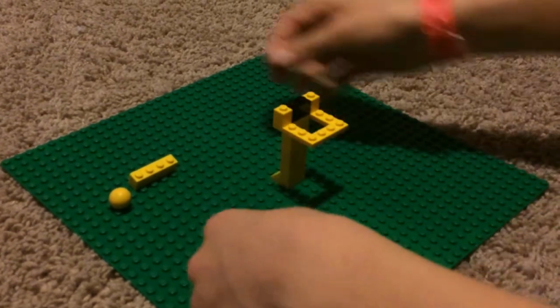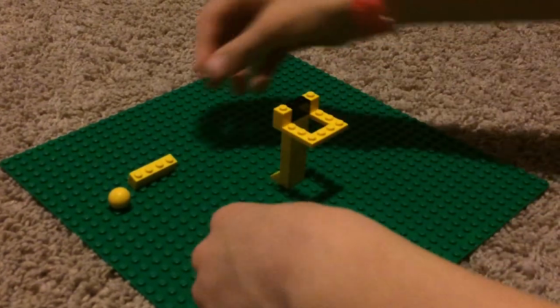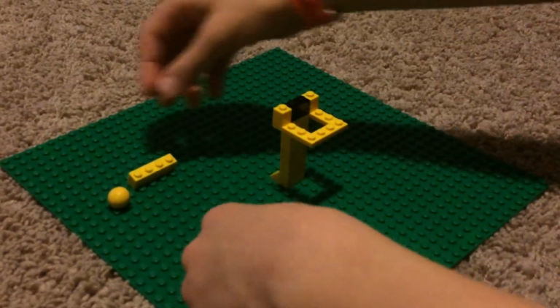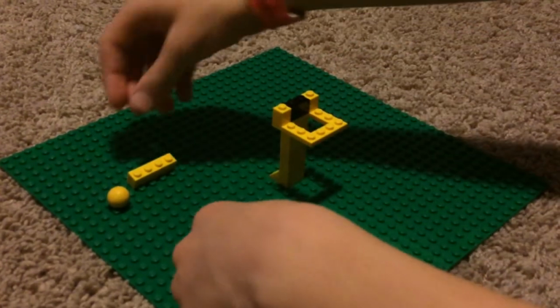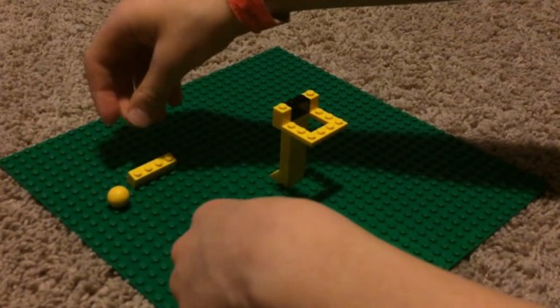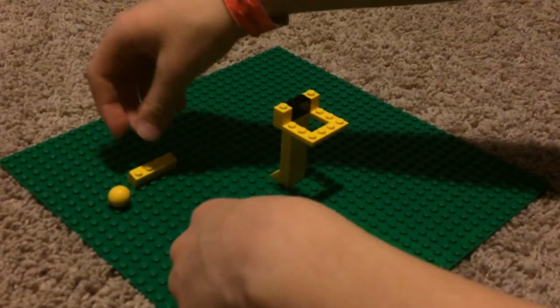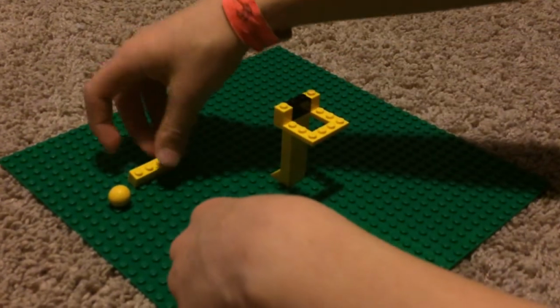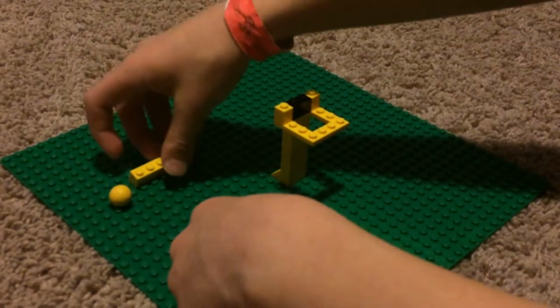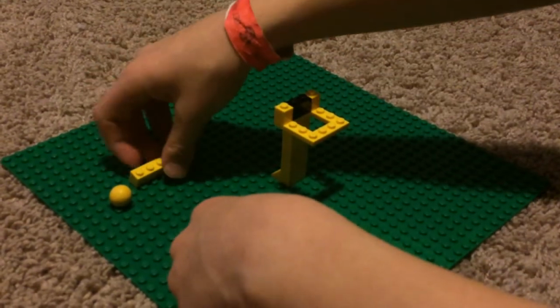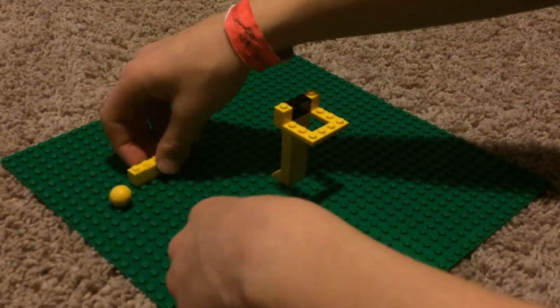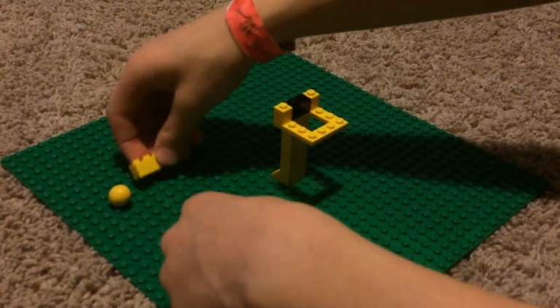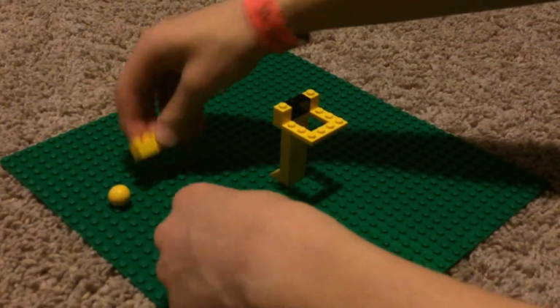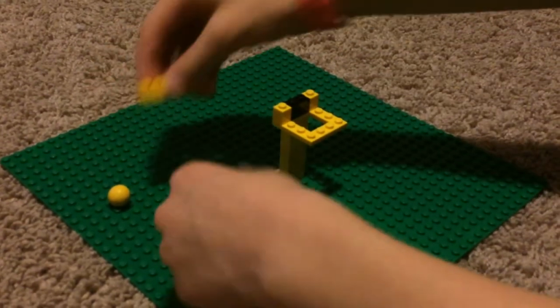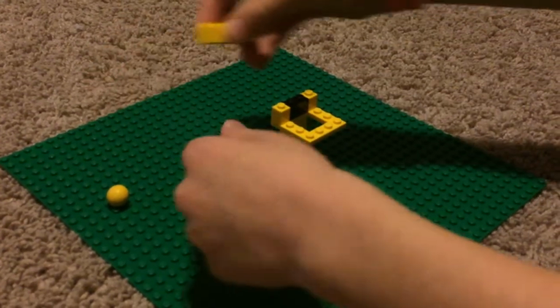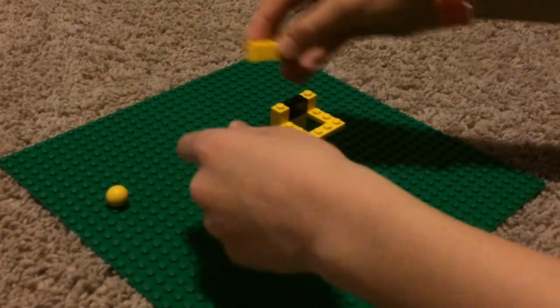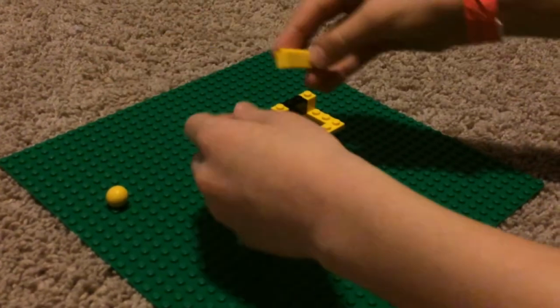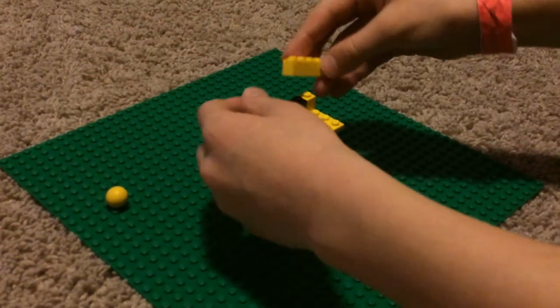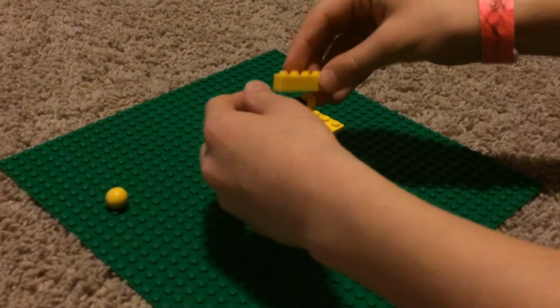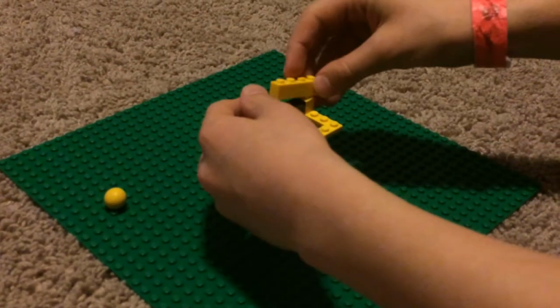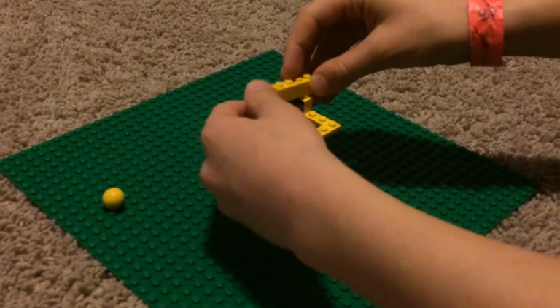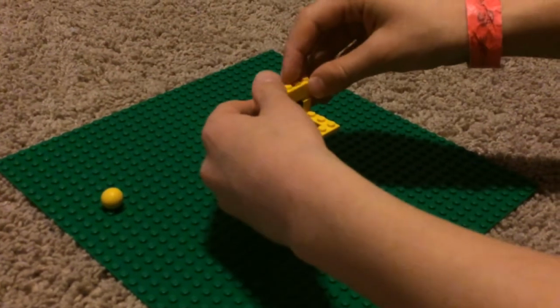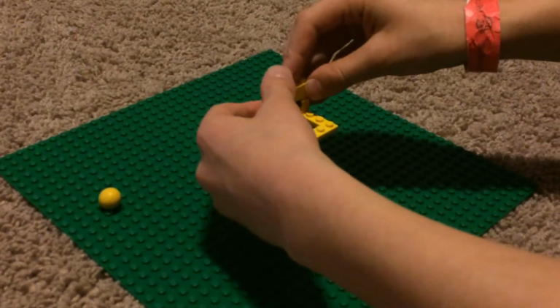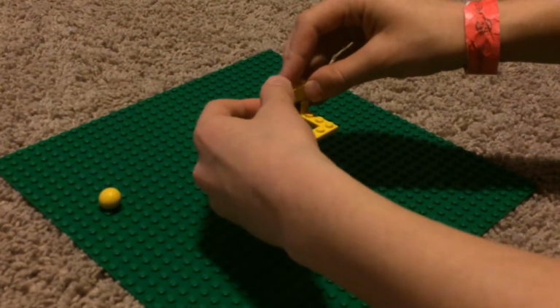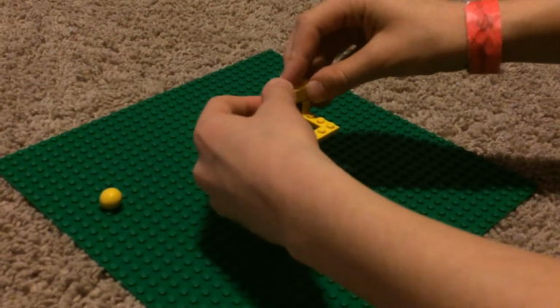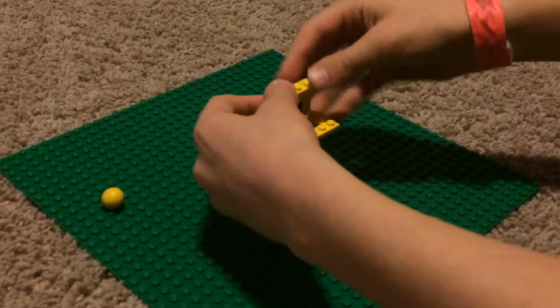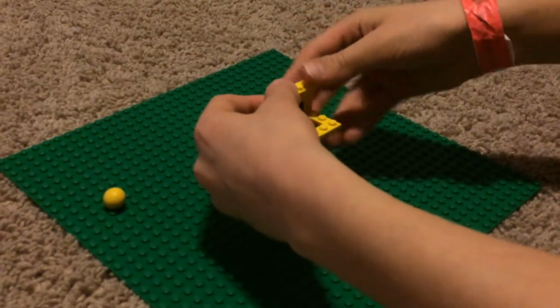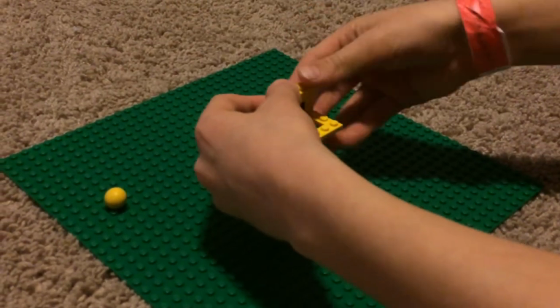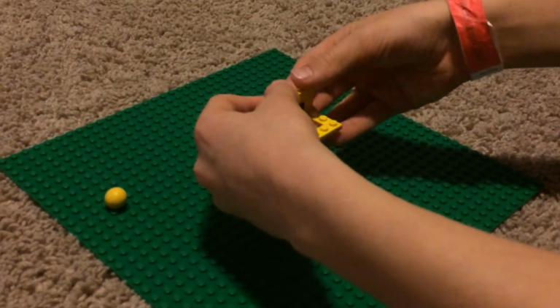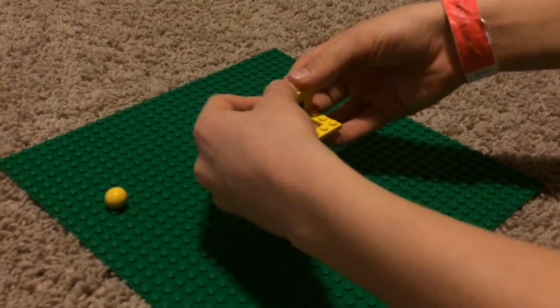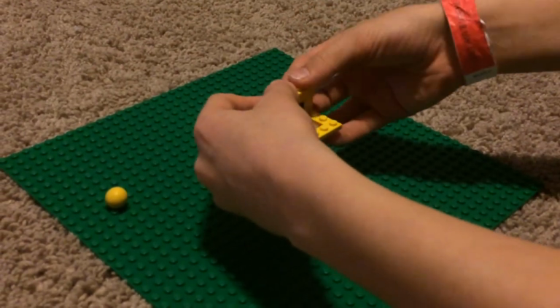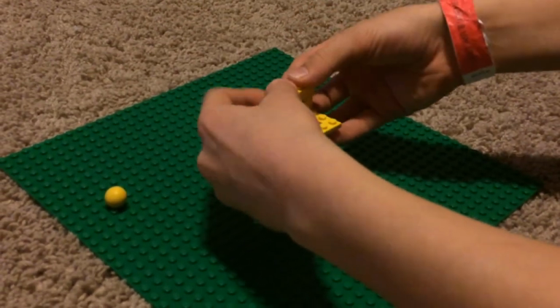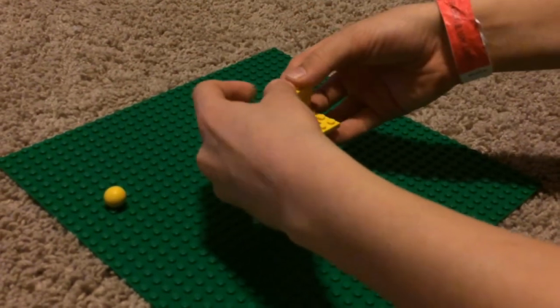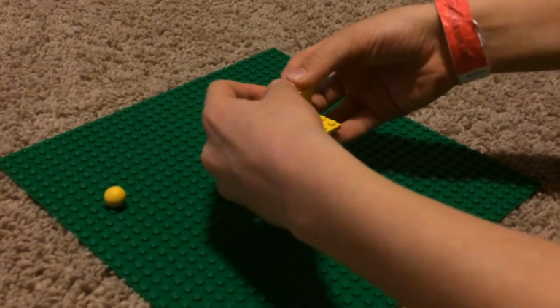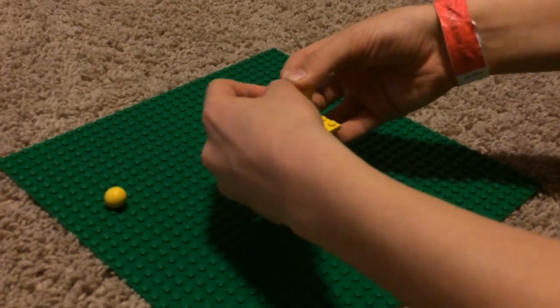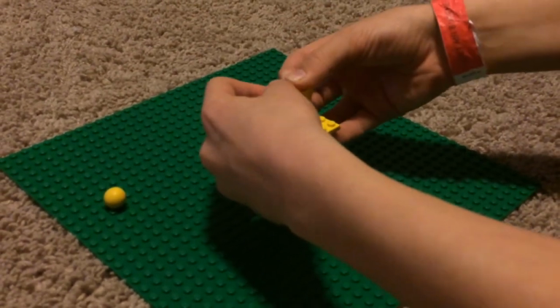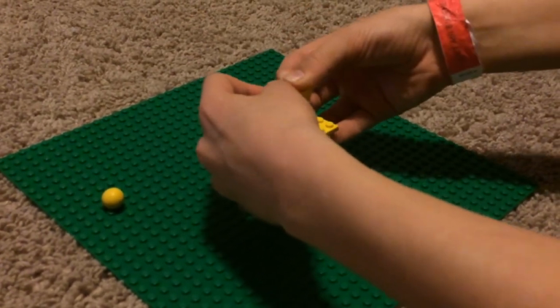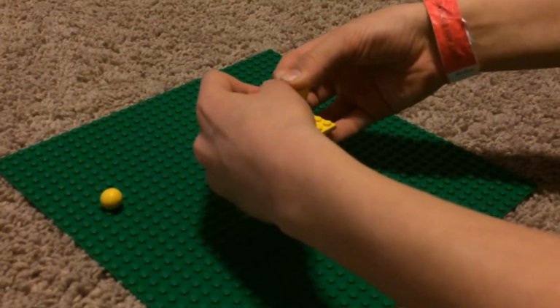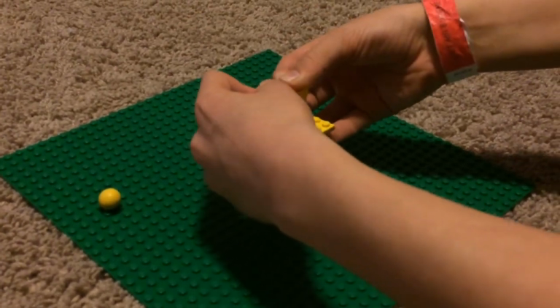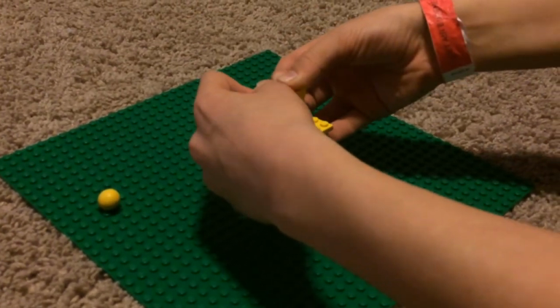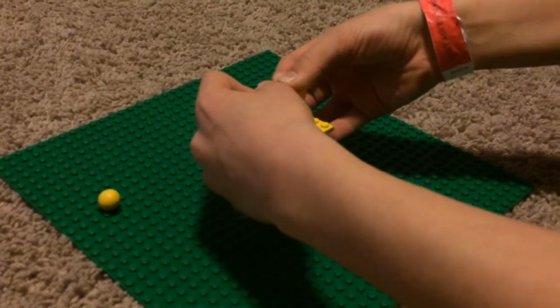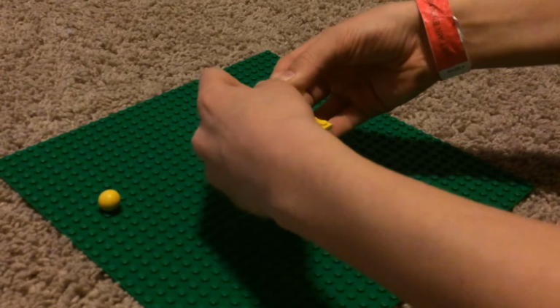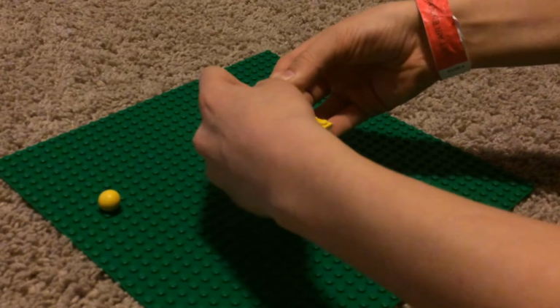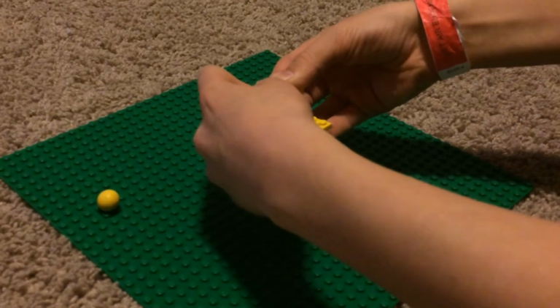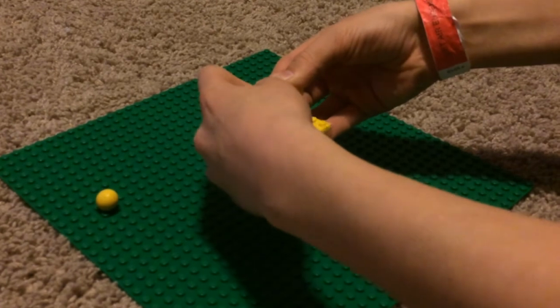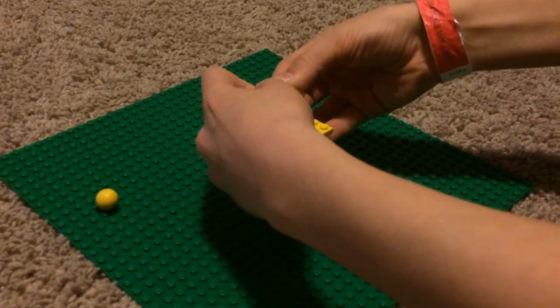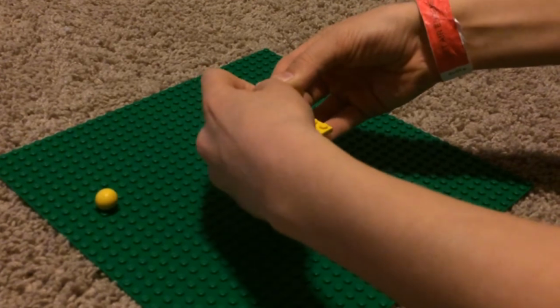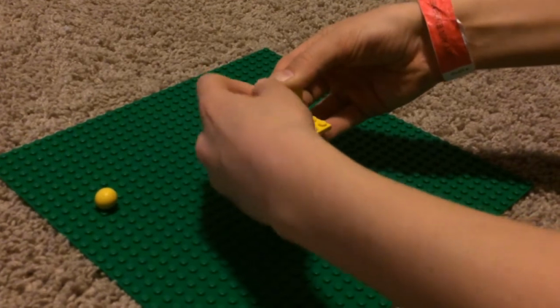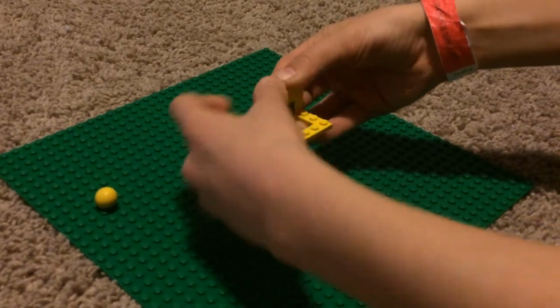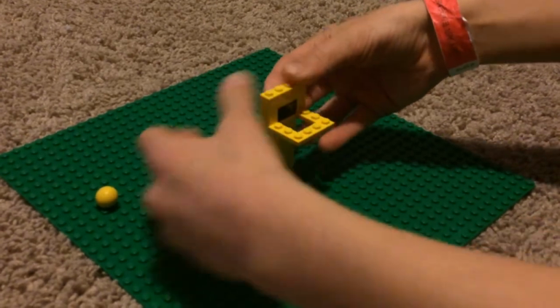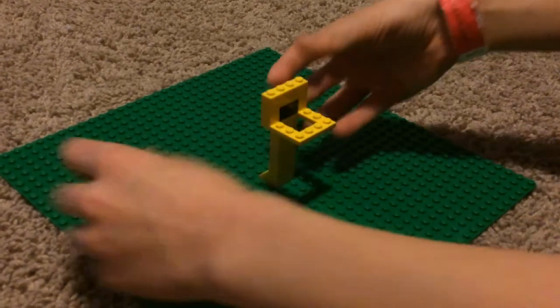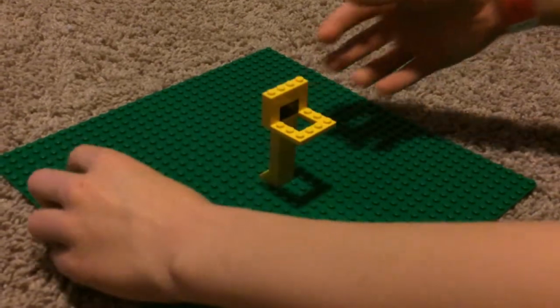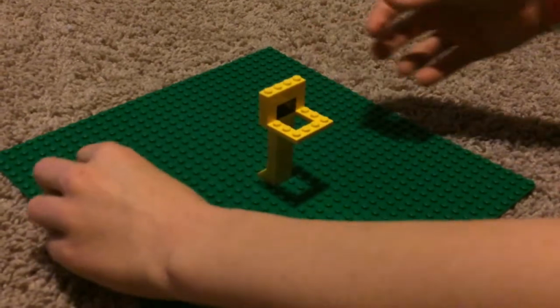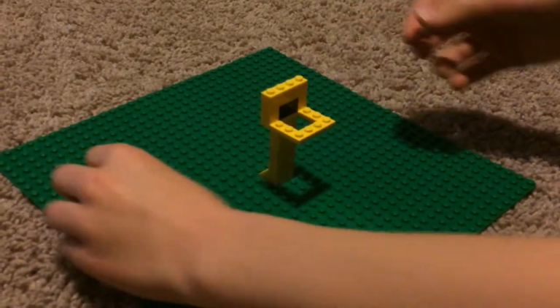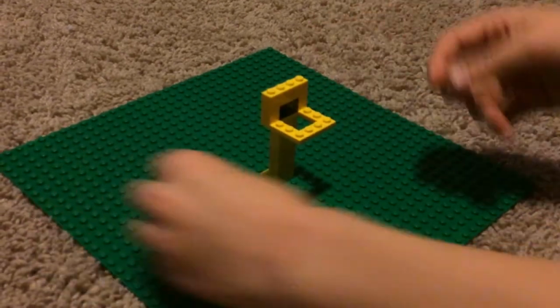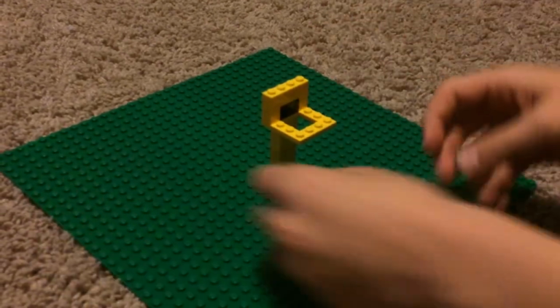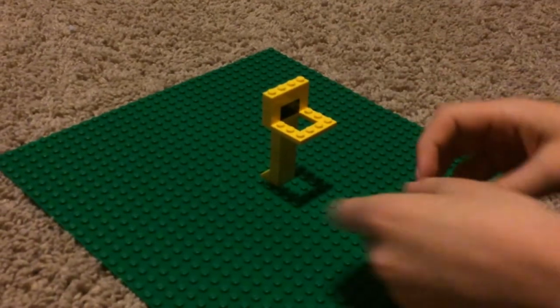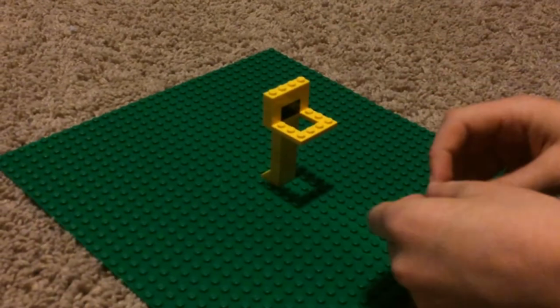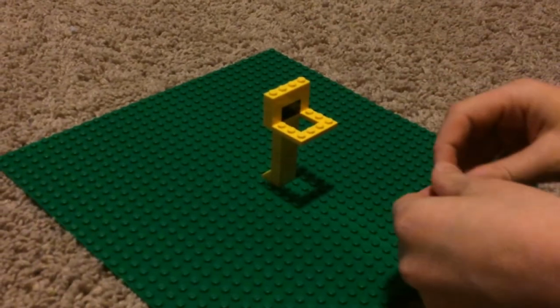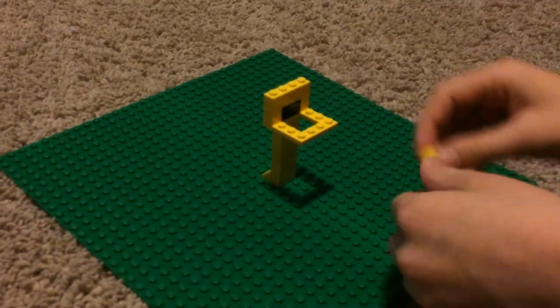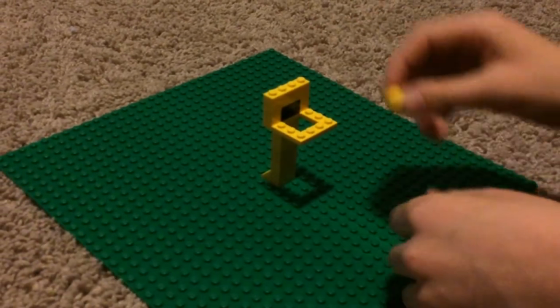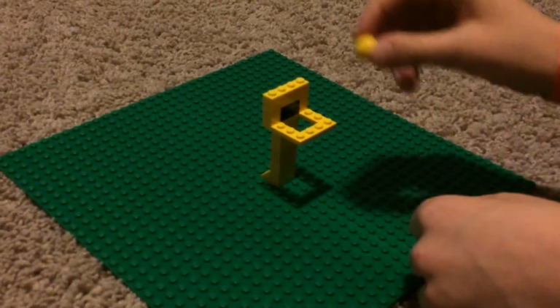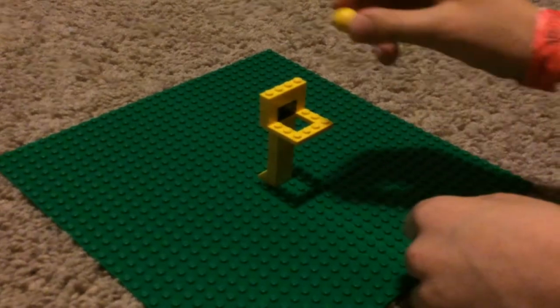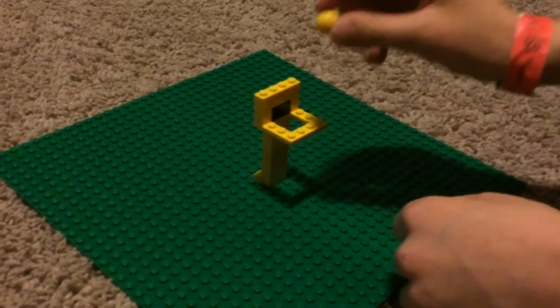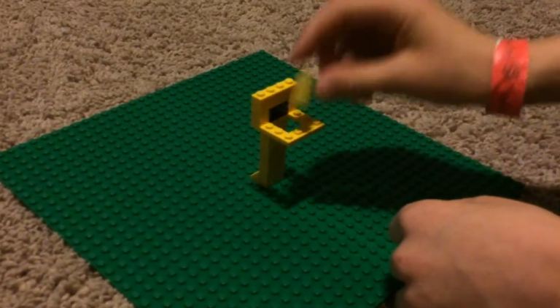Then take the one-by-four and put it on top. And there you have it — a basketball hoop!